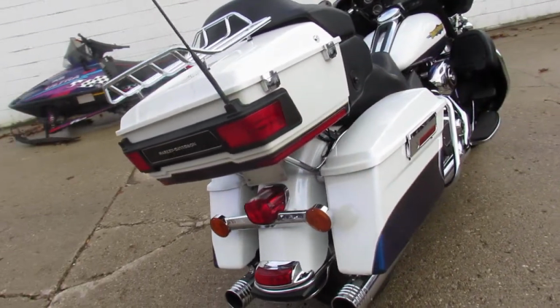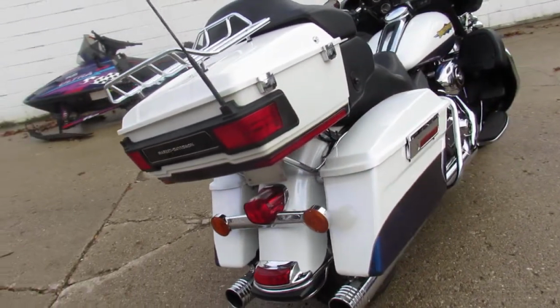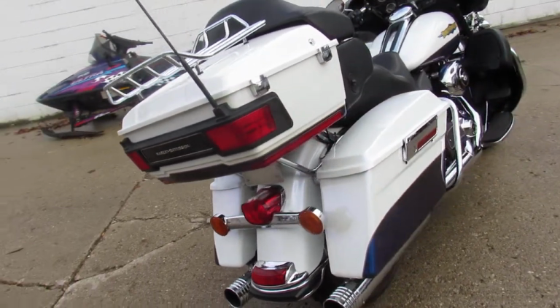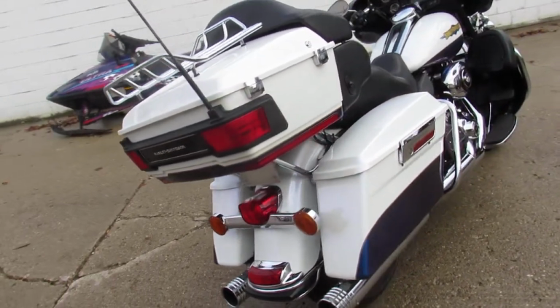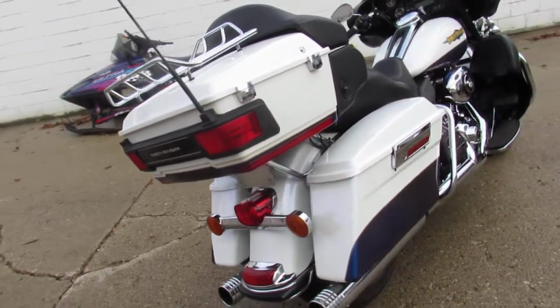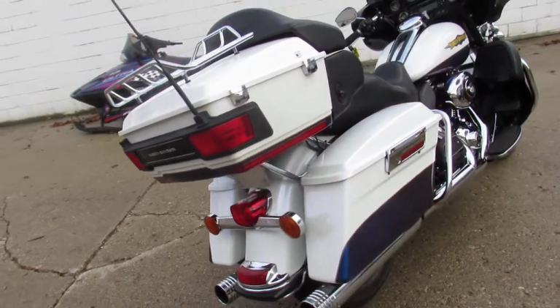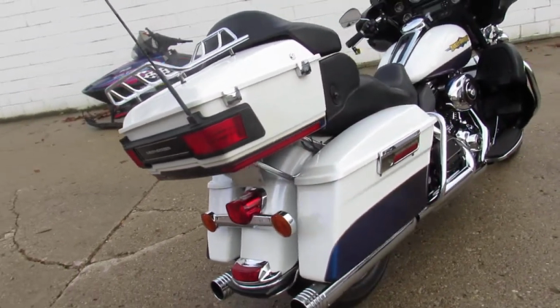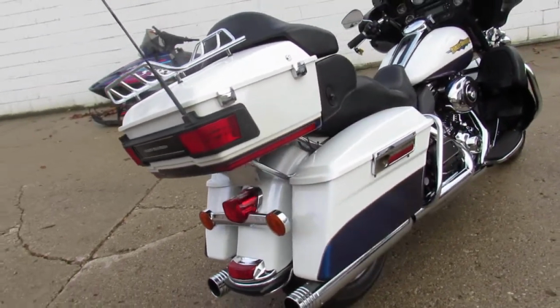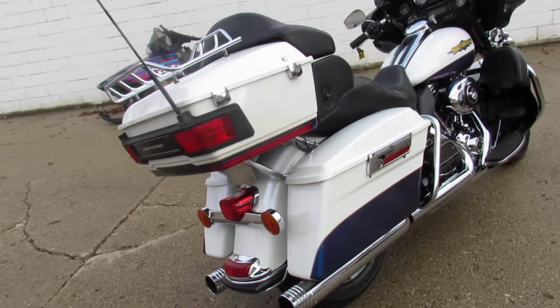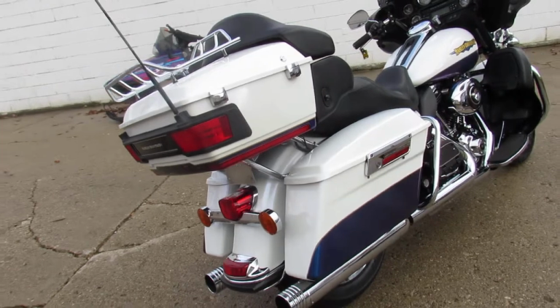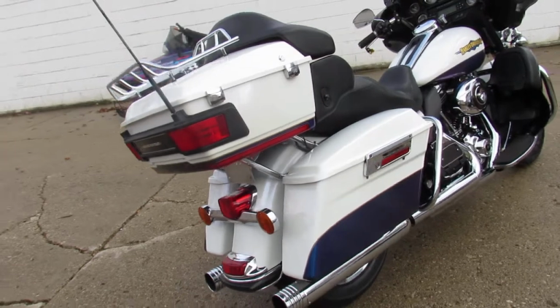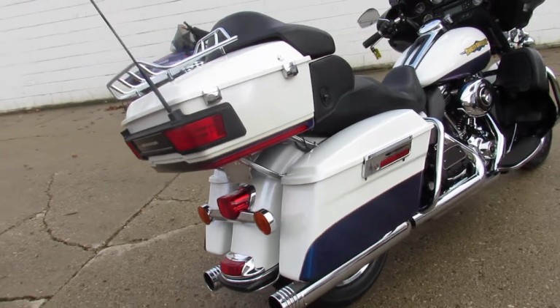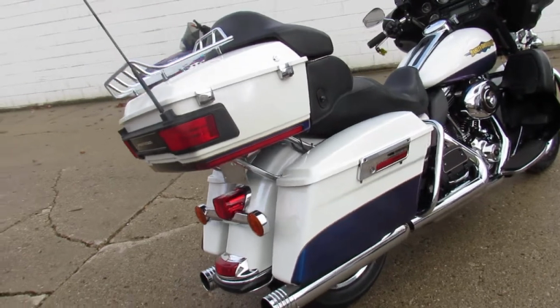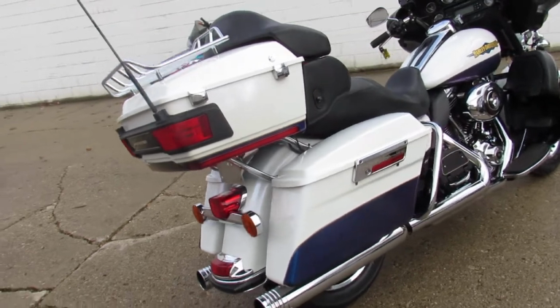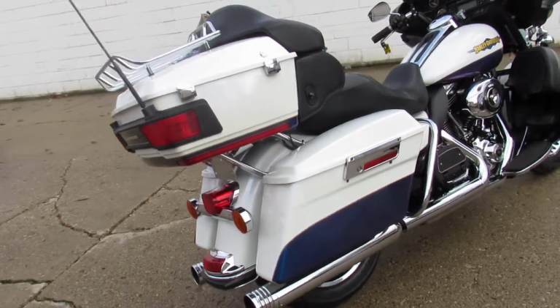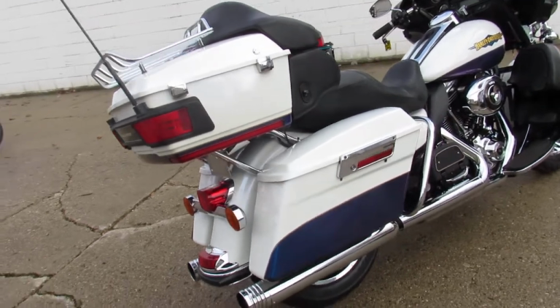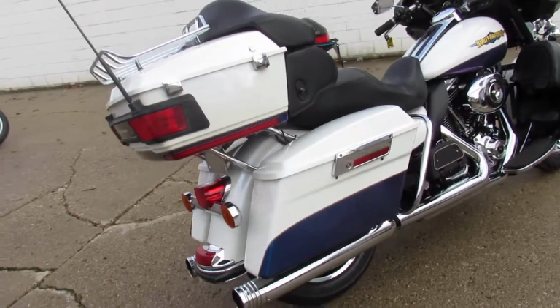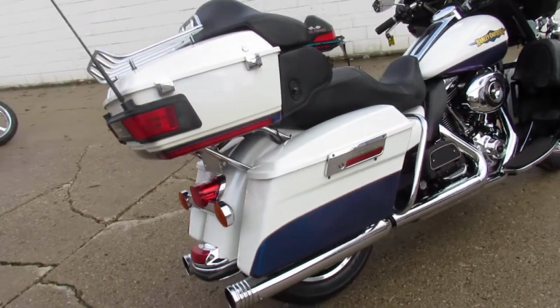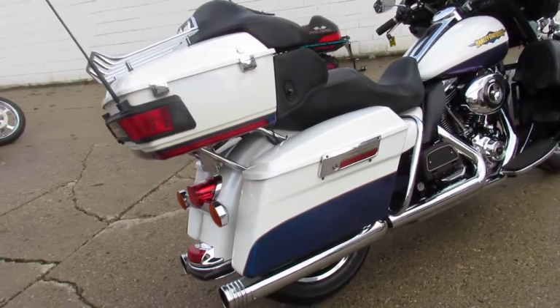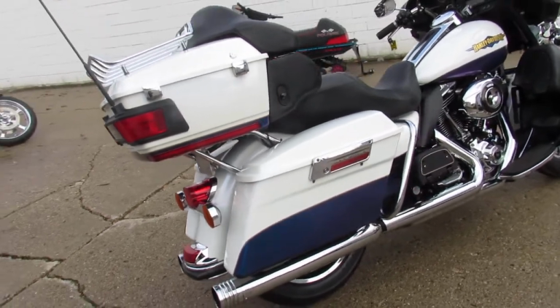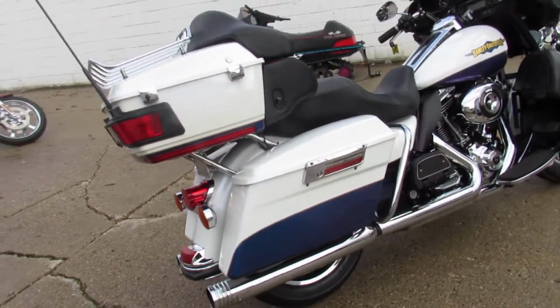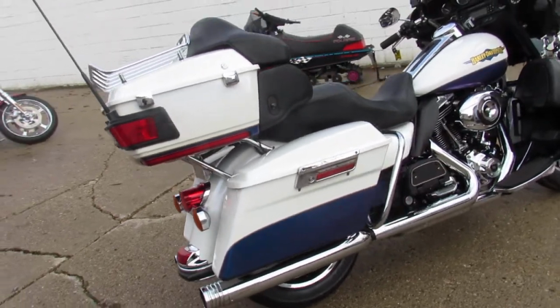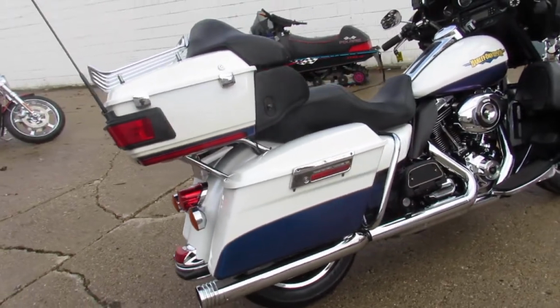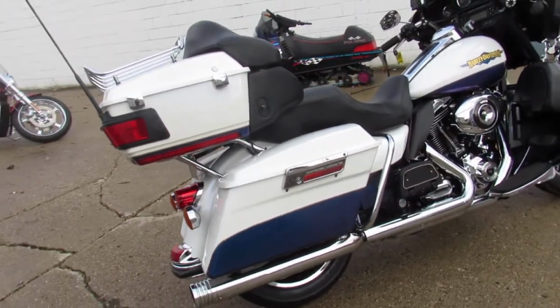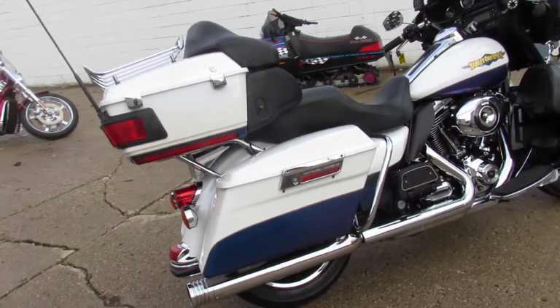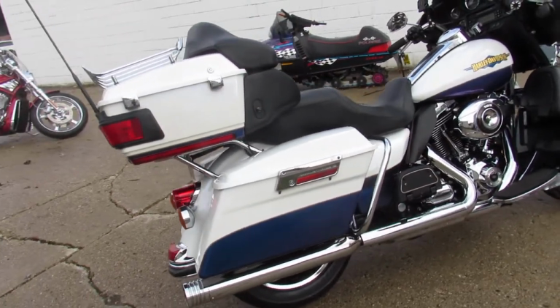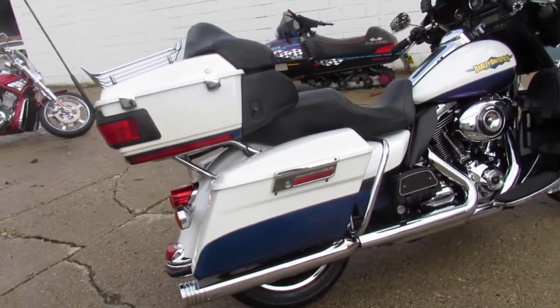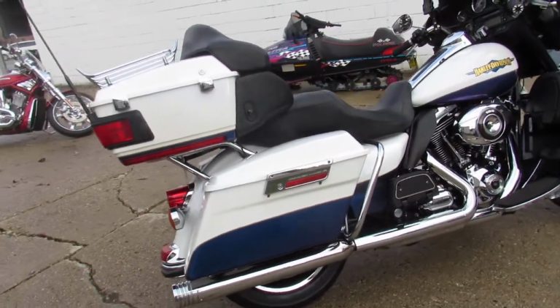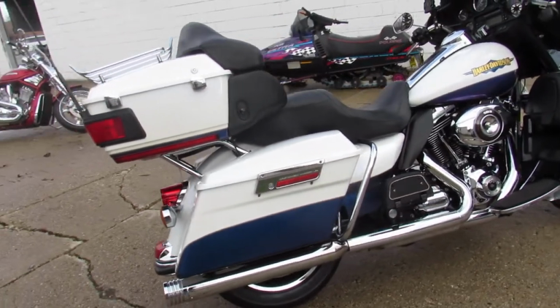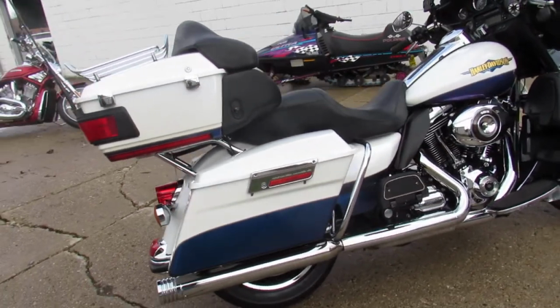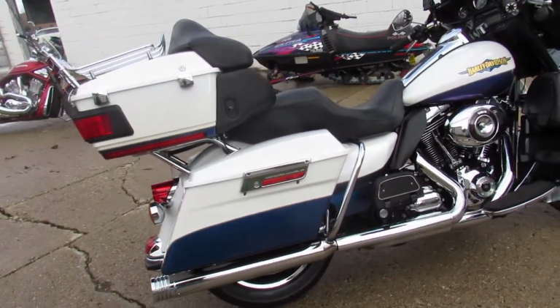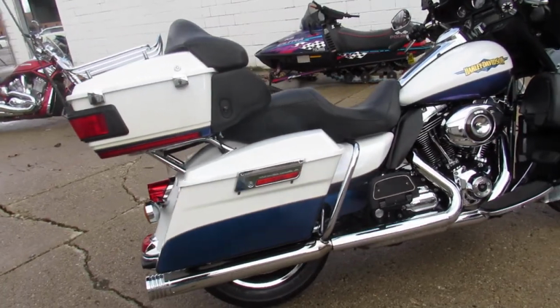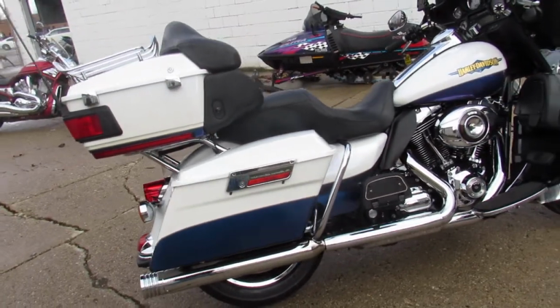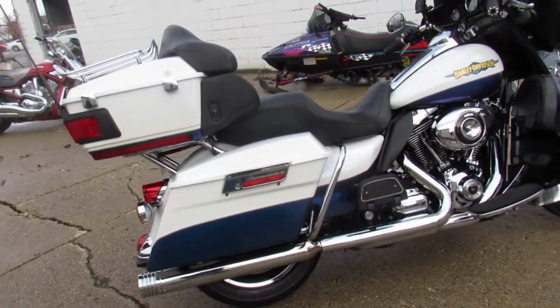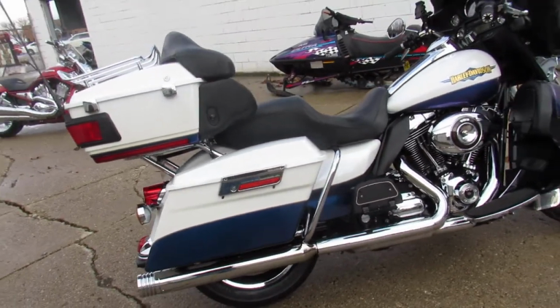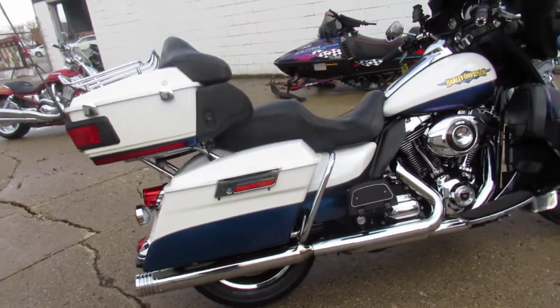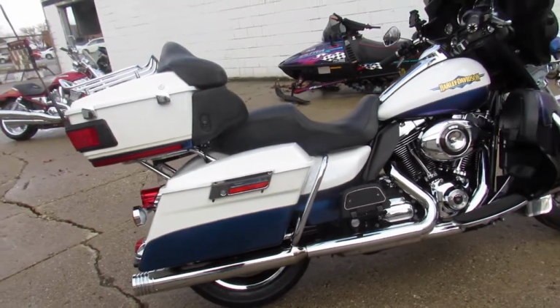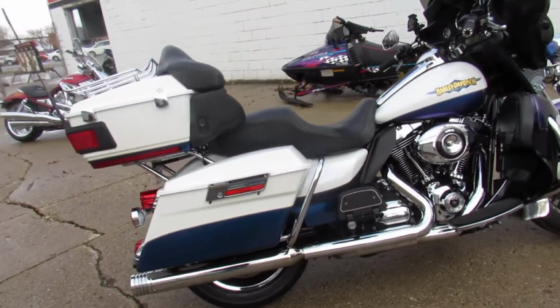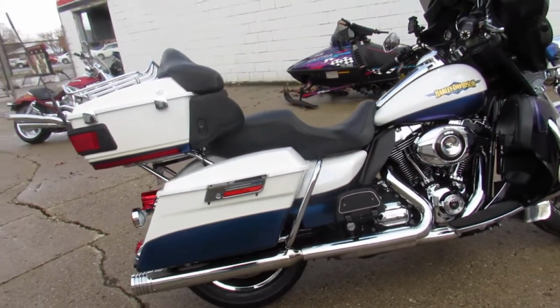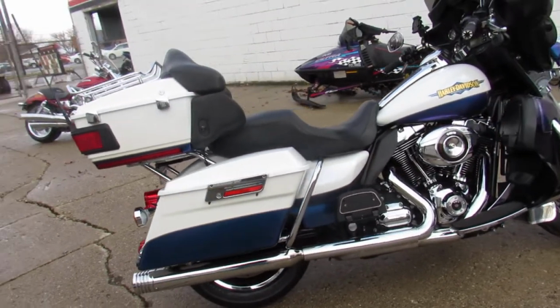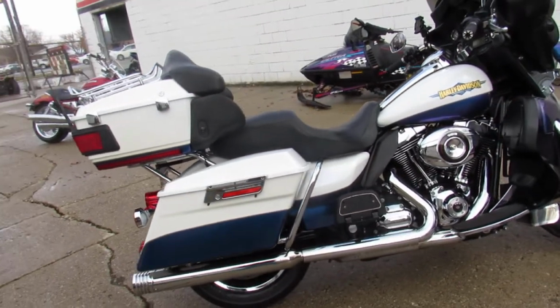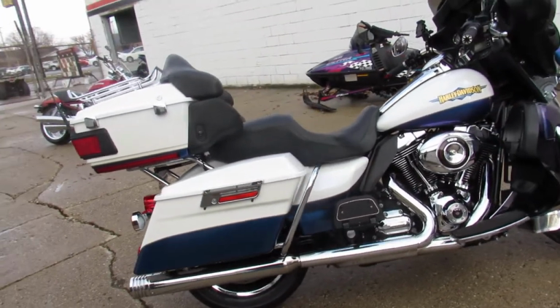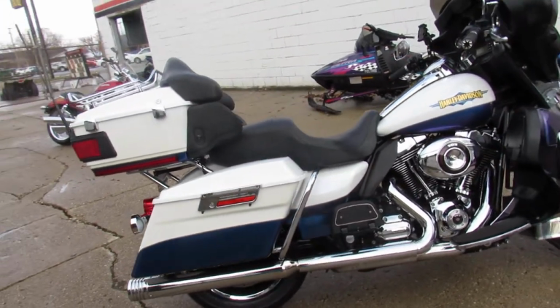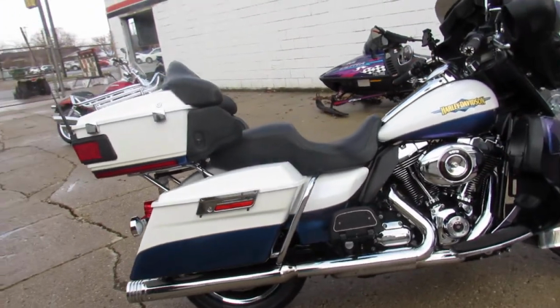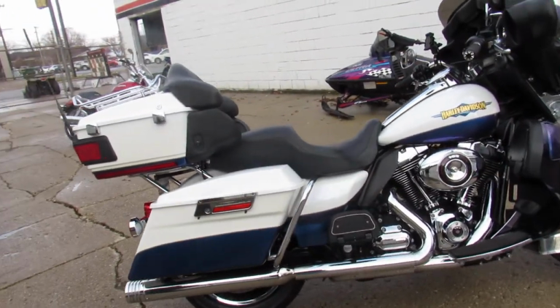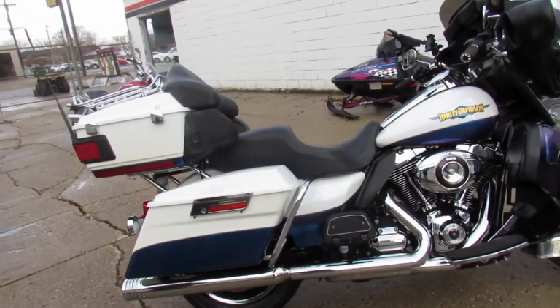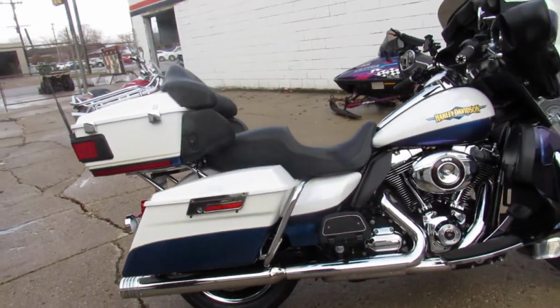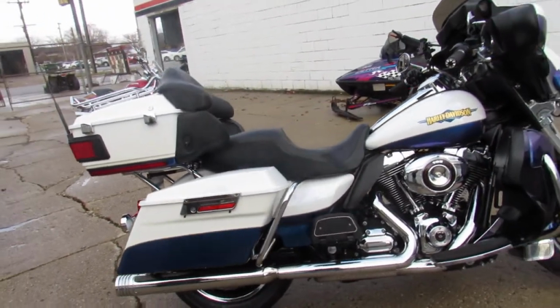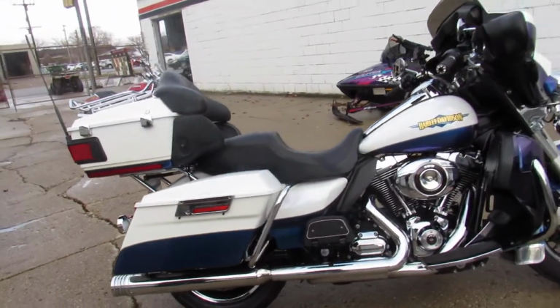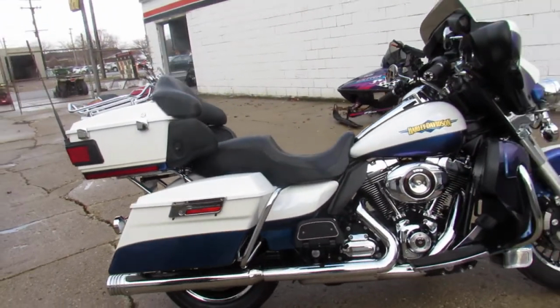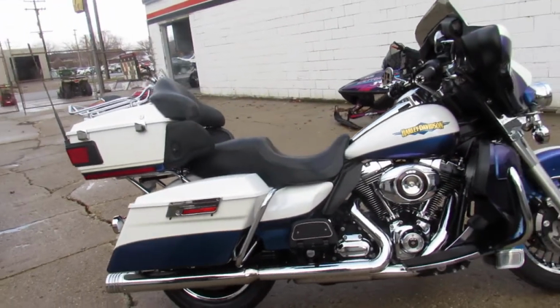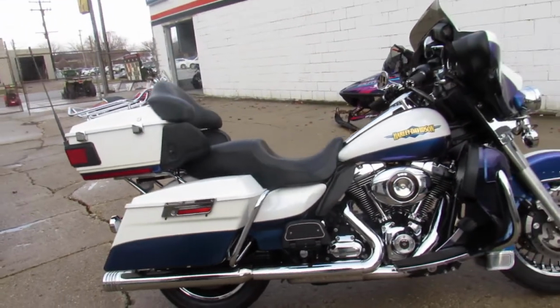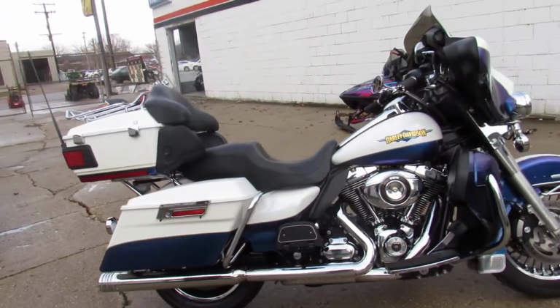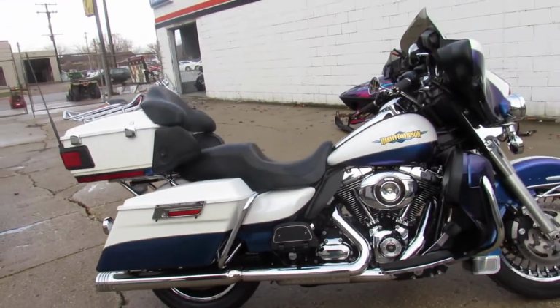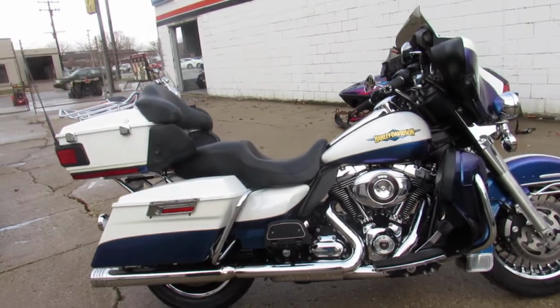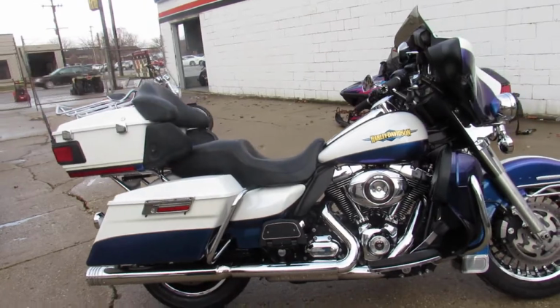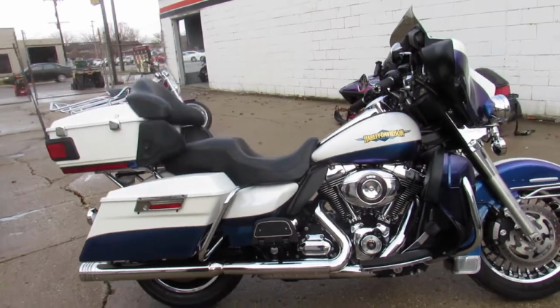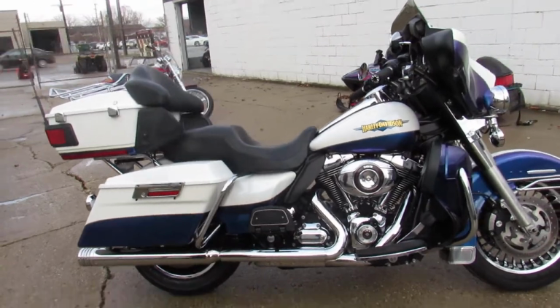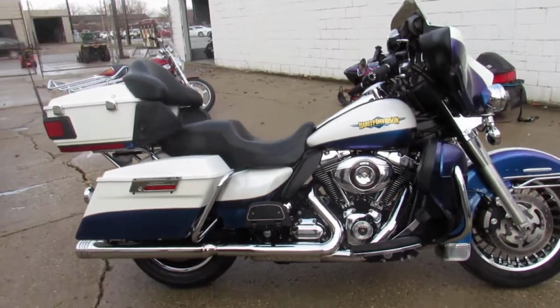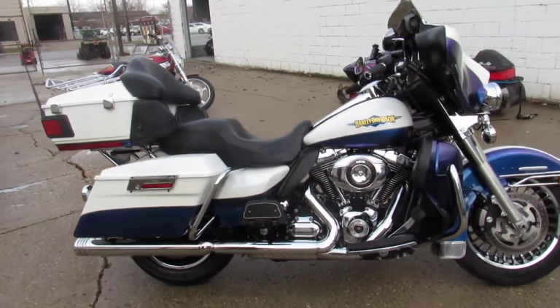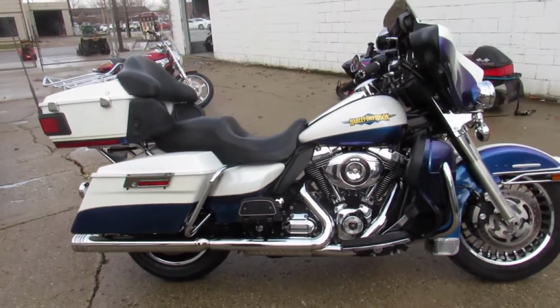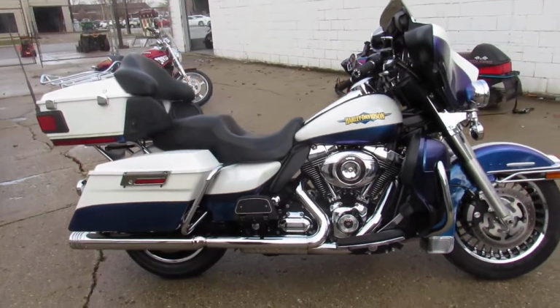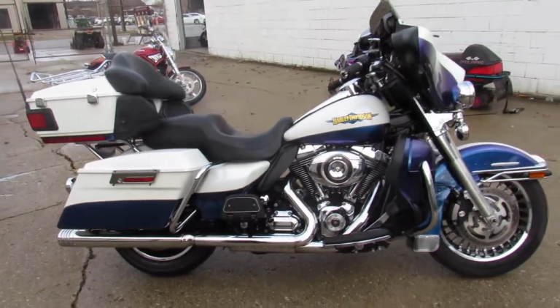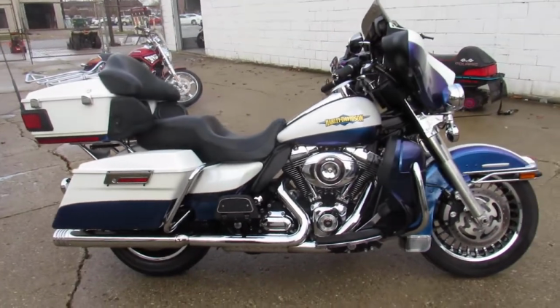We've got guaranteed financing, leasing programs, and layaway programs. Your trades are always welcome. Give us a call at 810-648-9500.